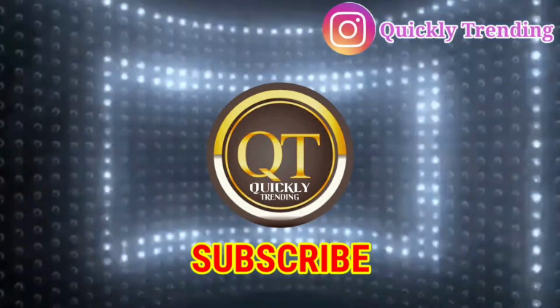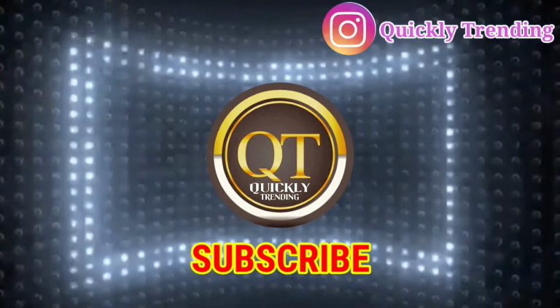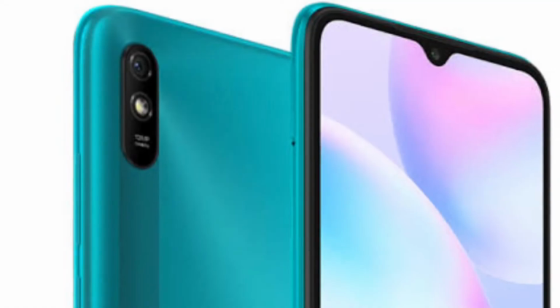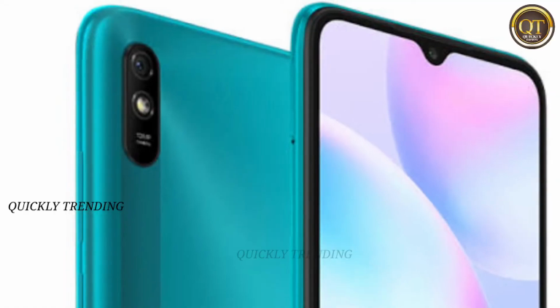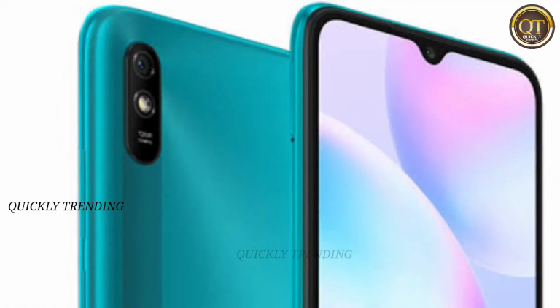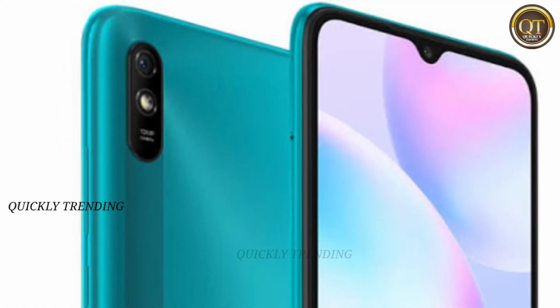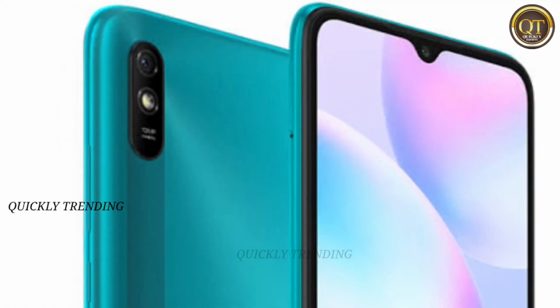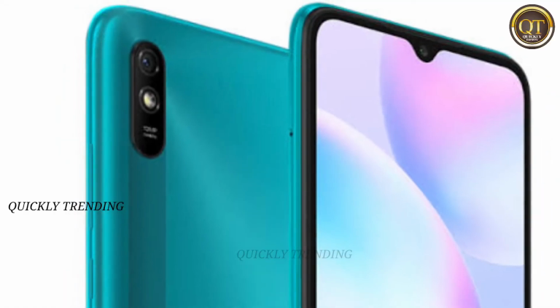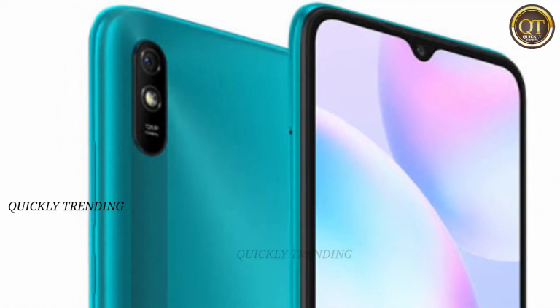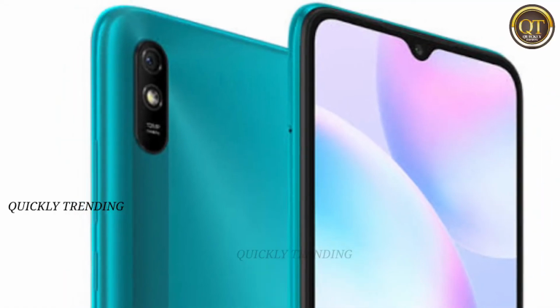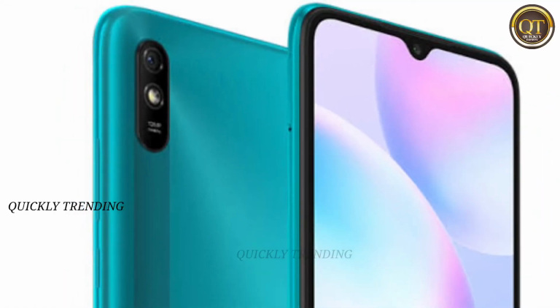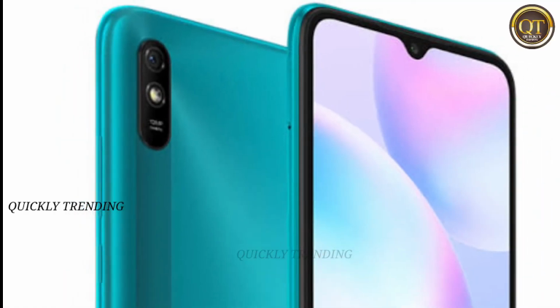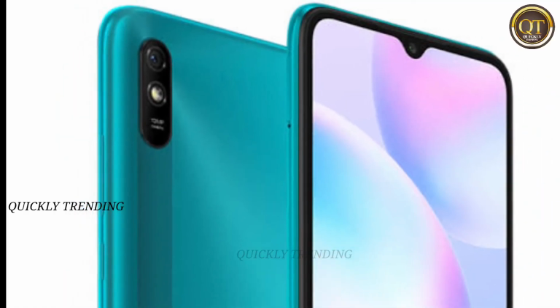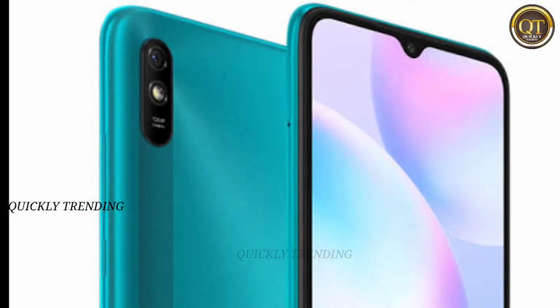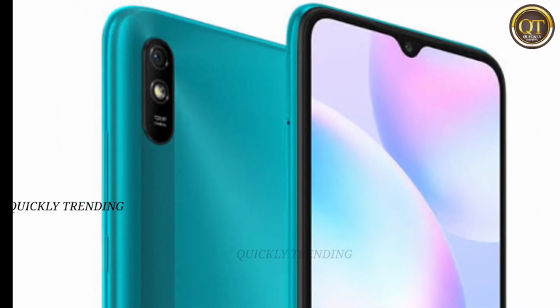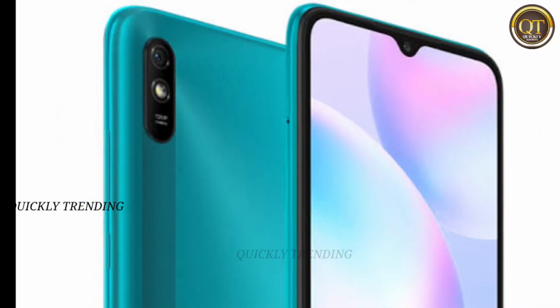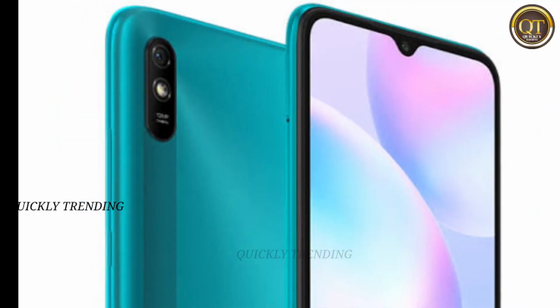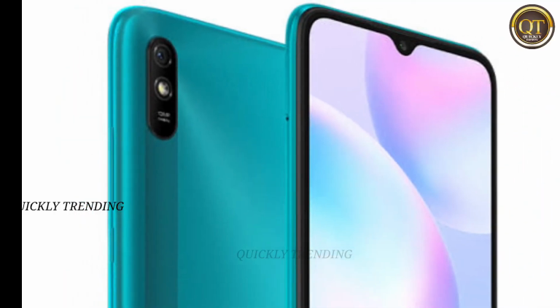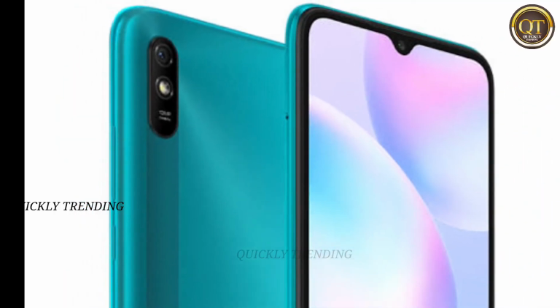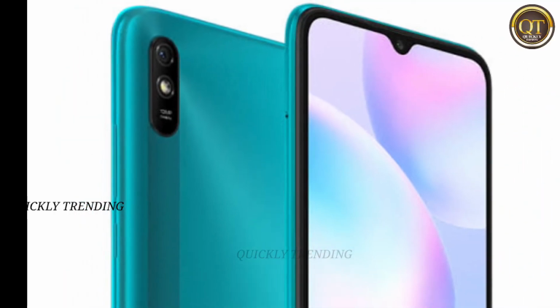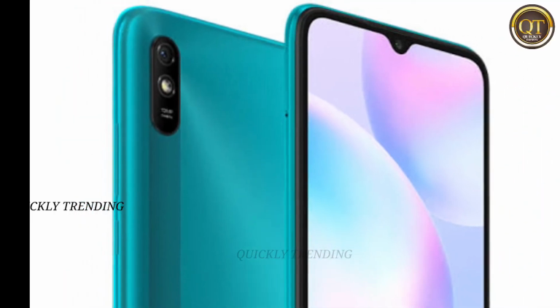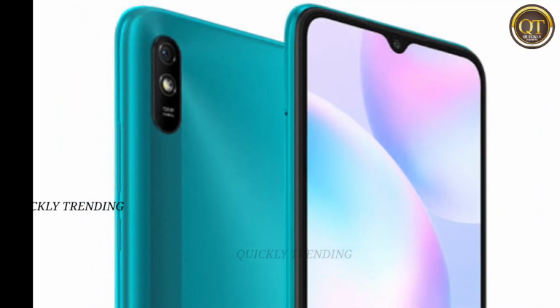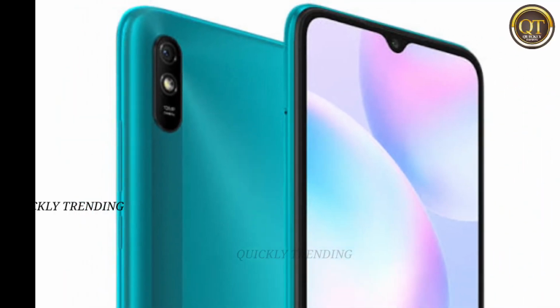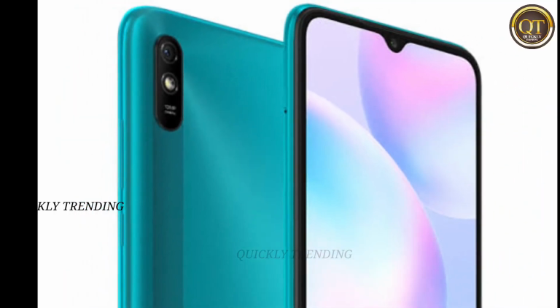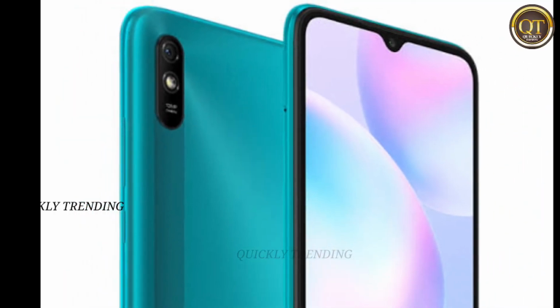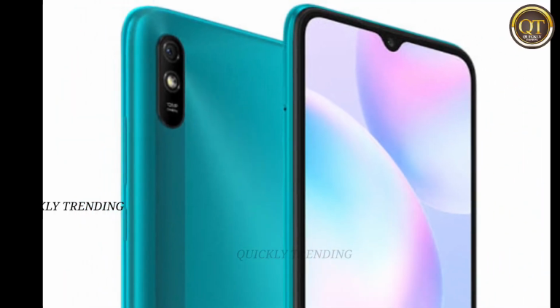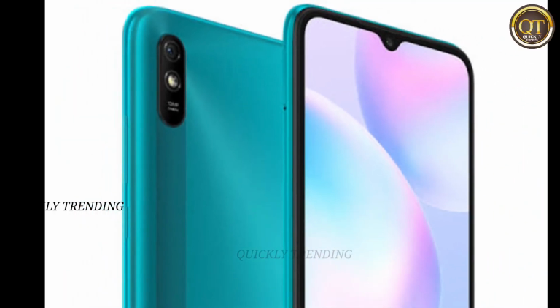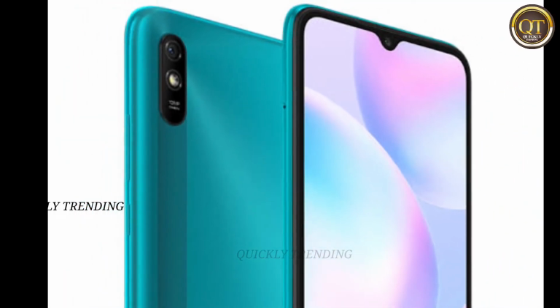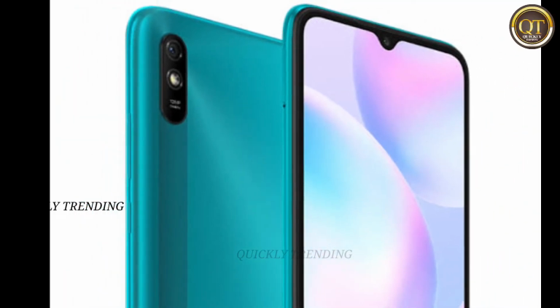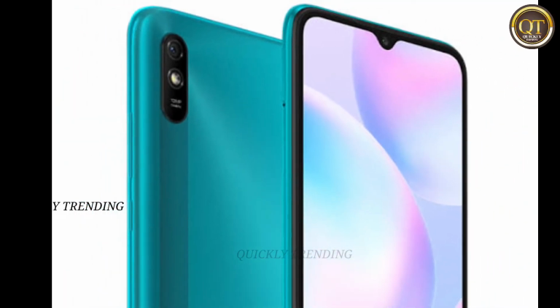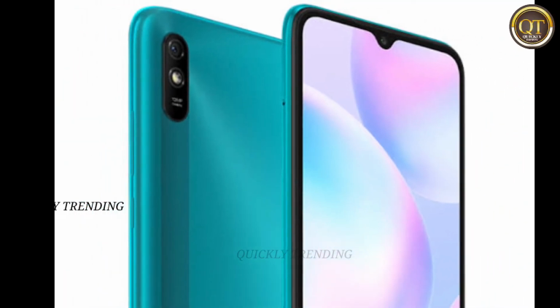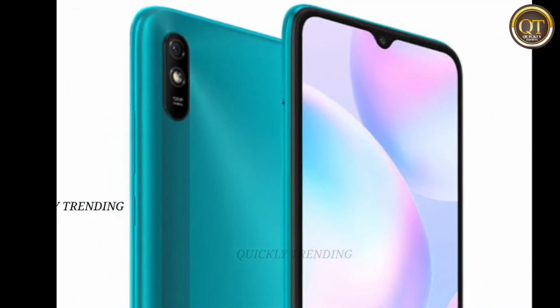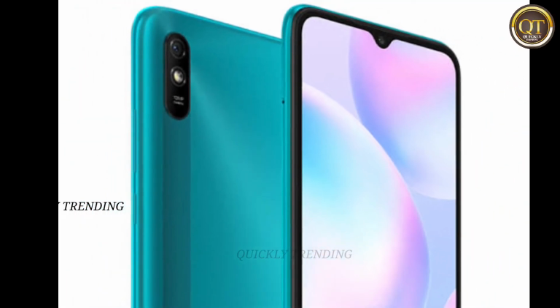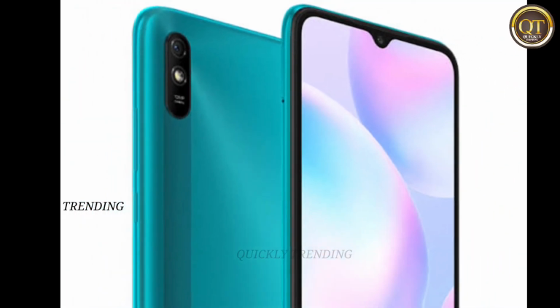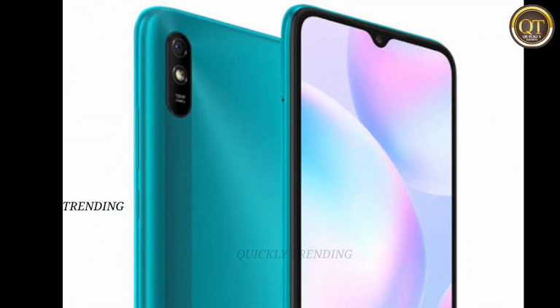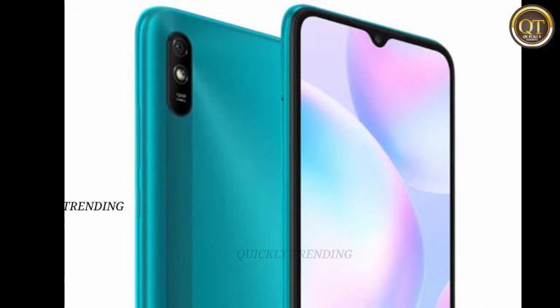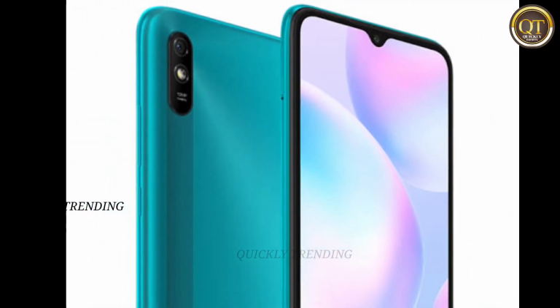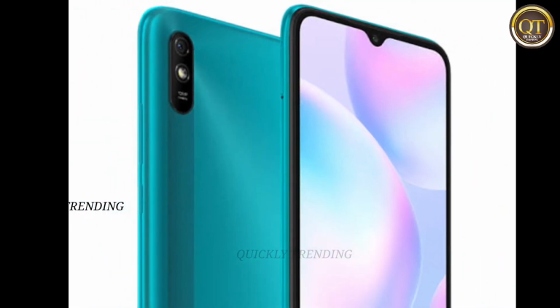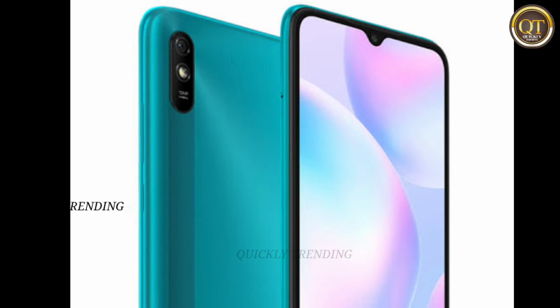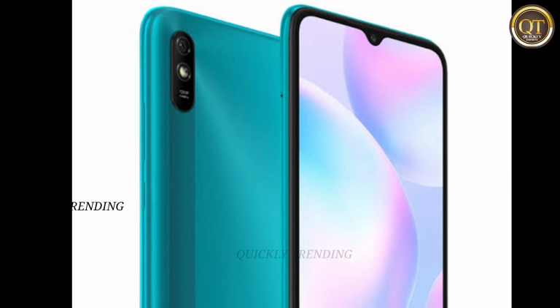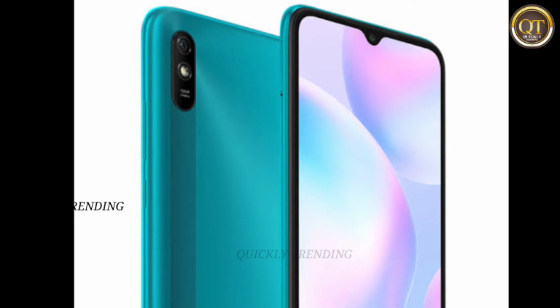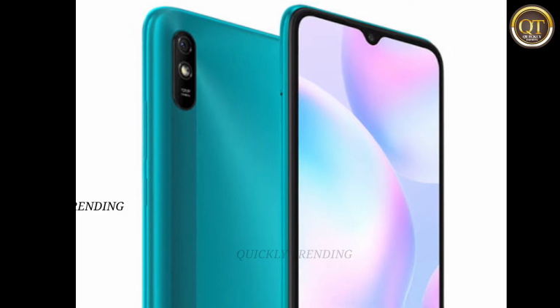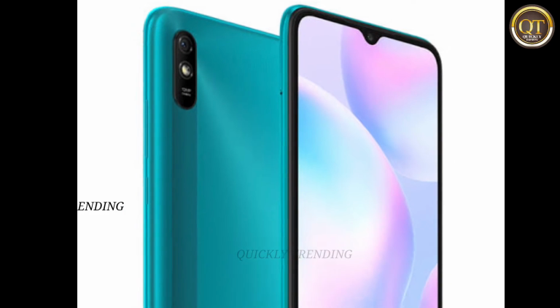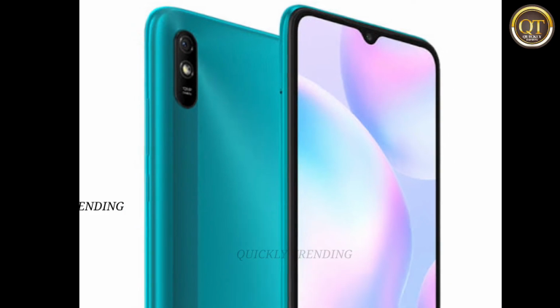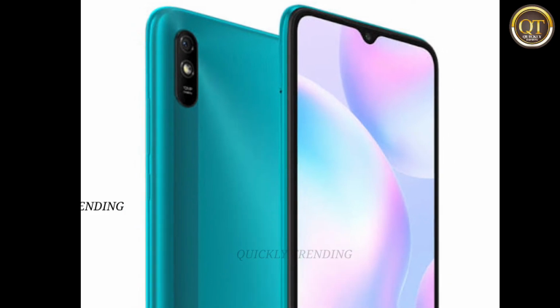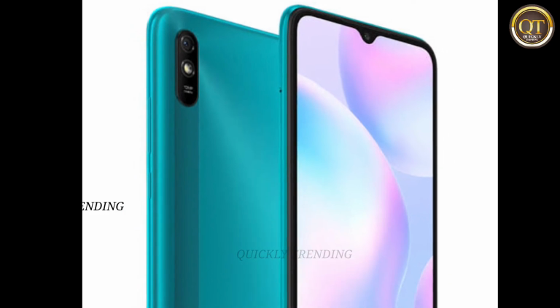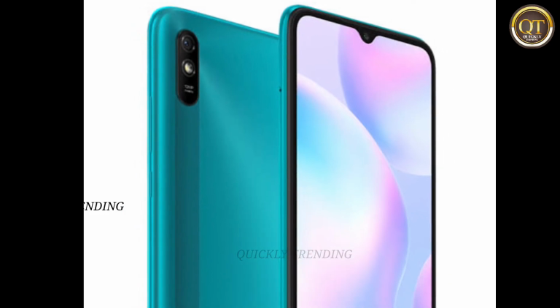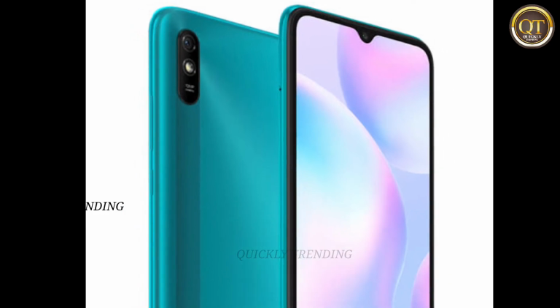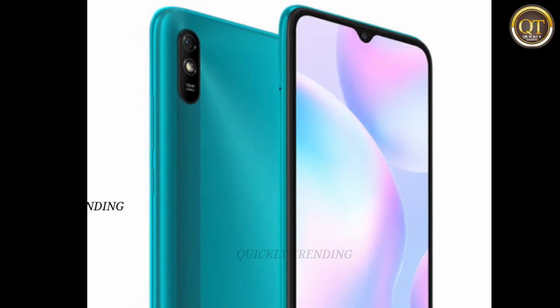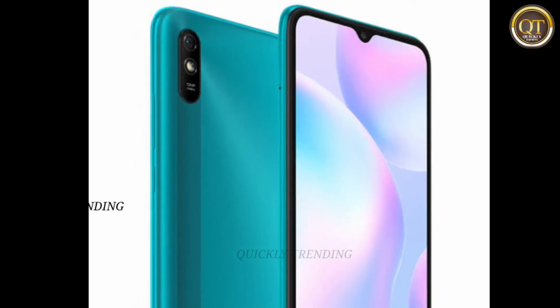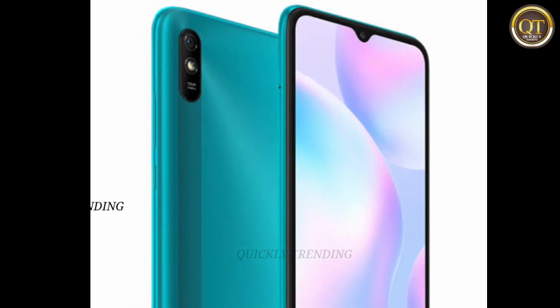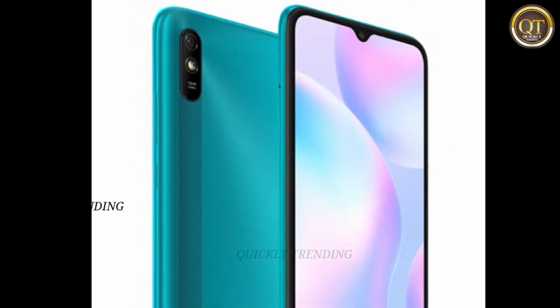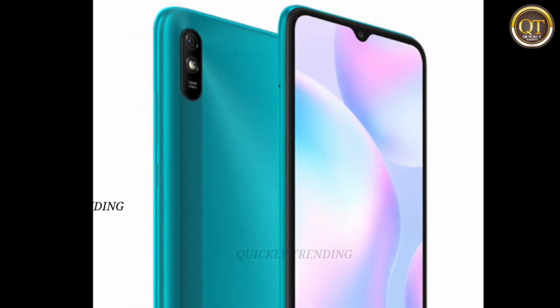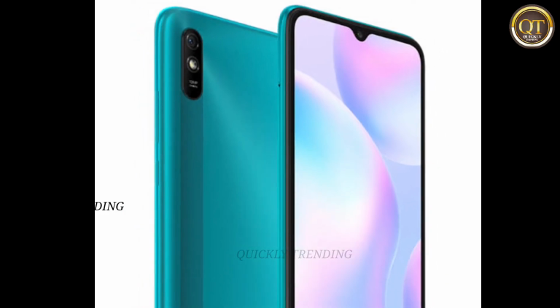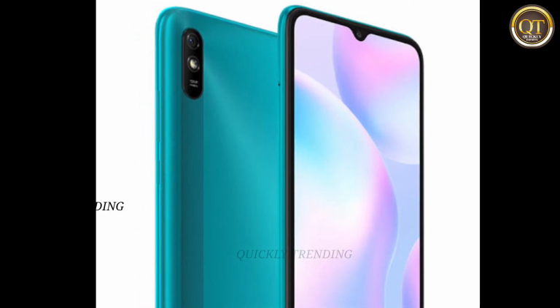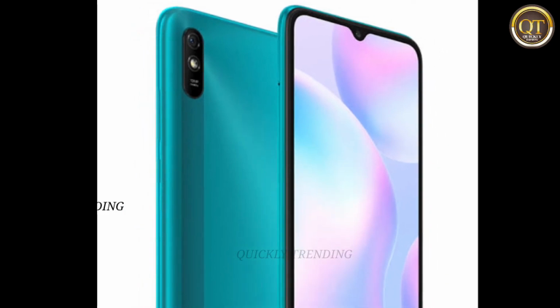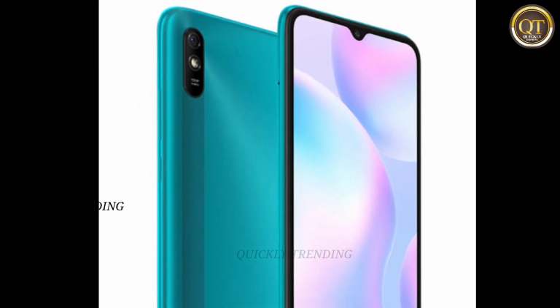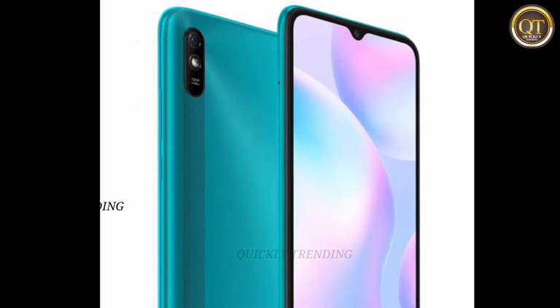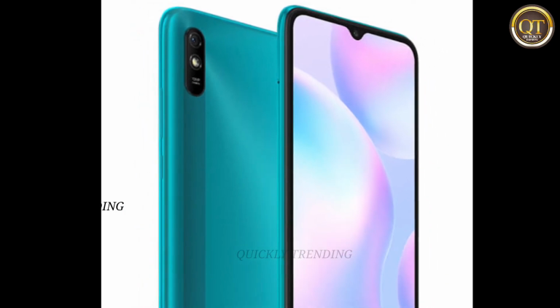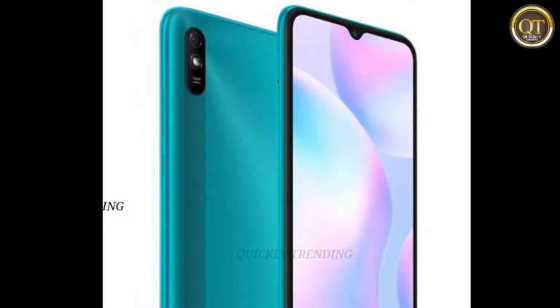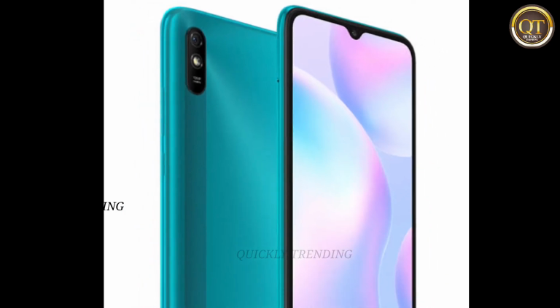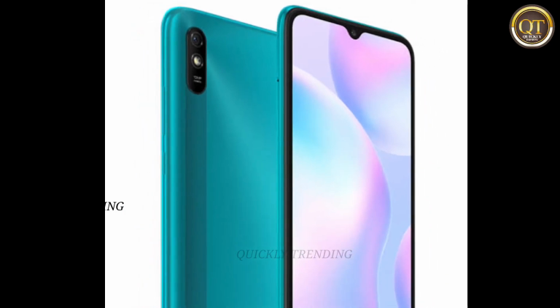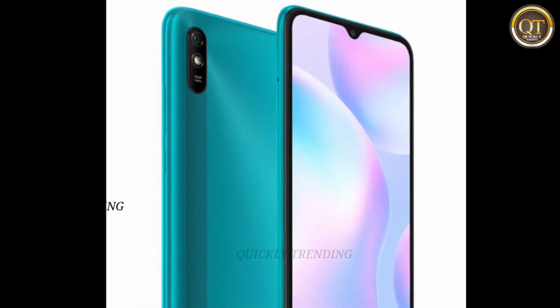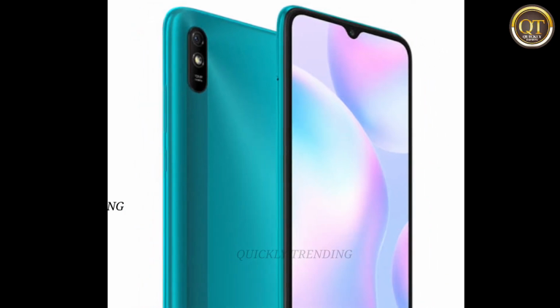In this video, we will talk about the Redmi 9A Sport. Let's talk about the processor.